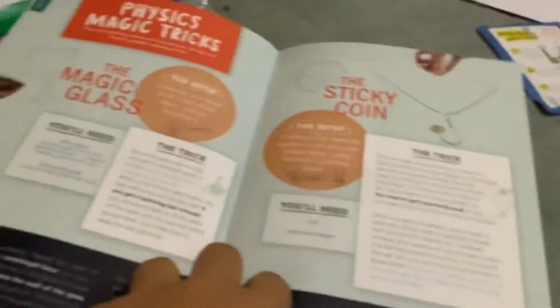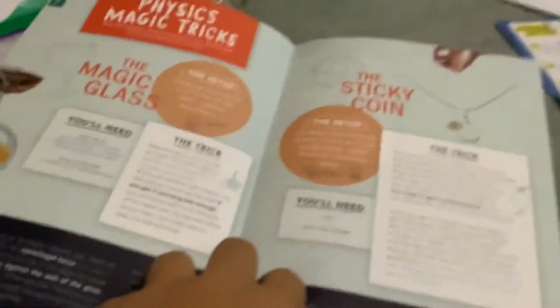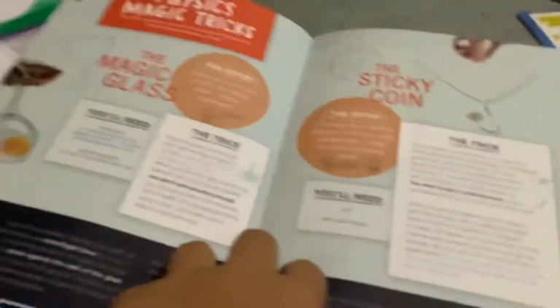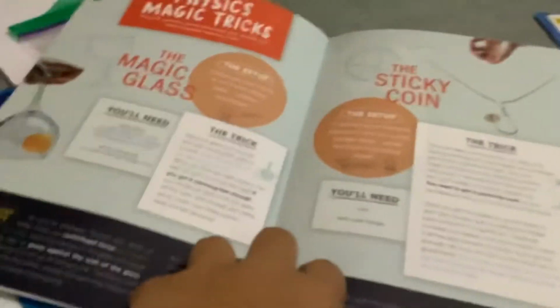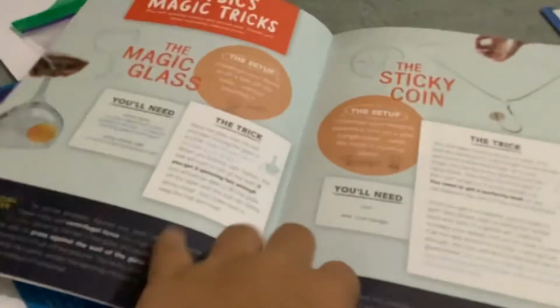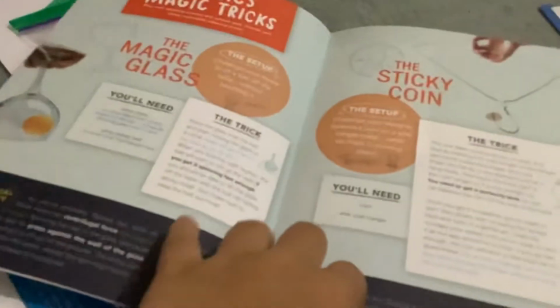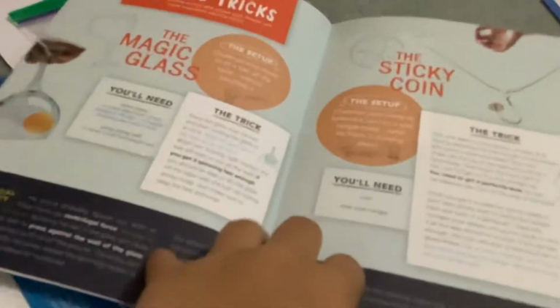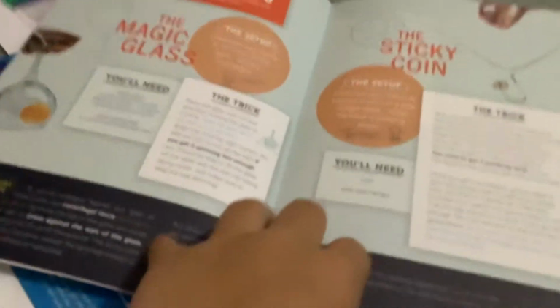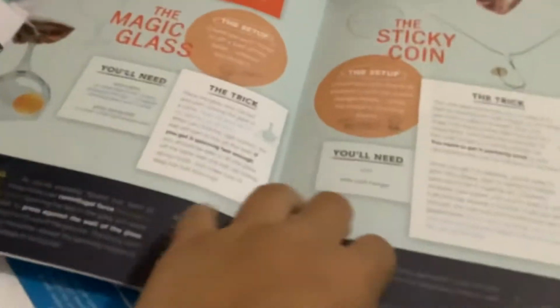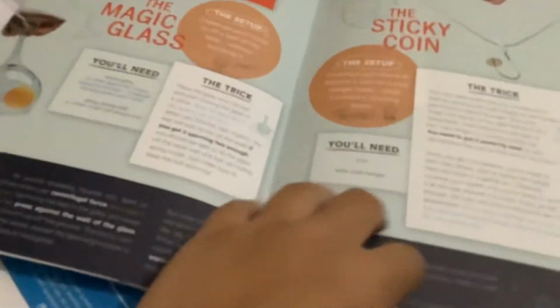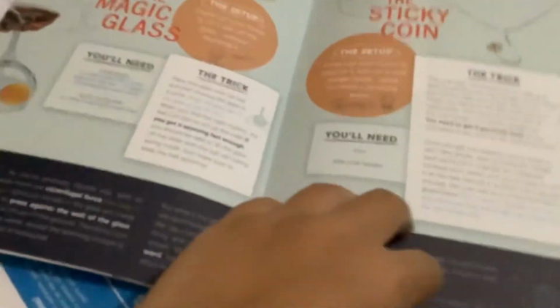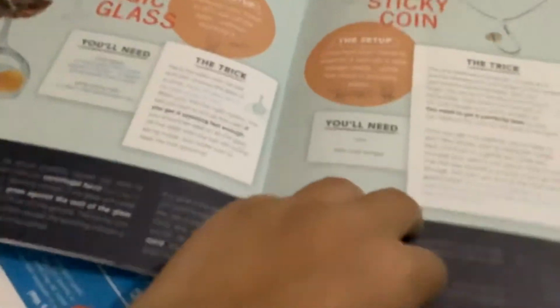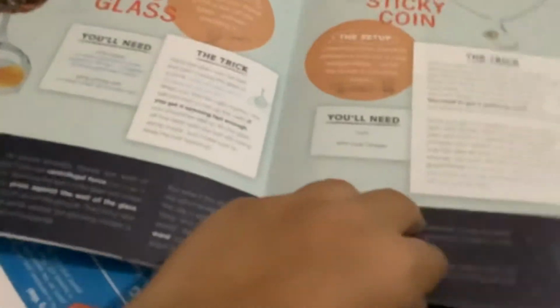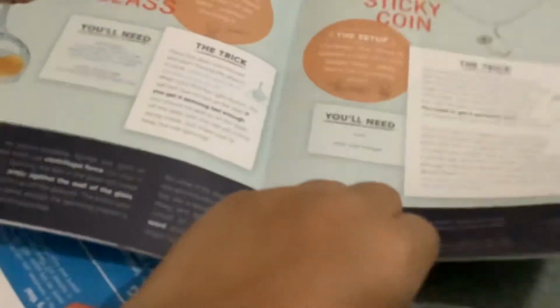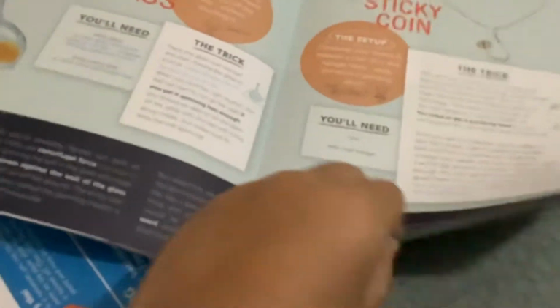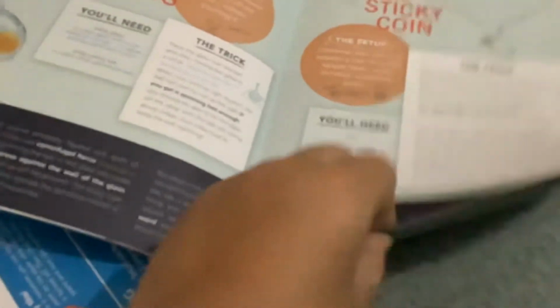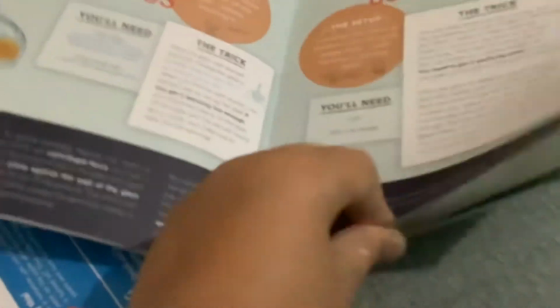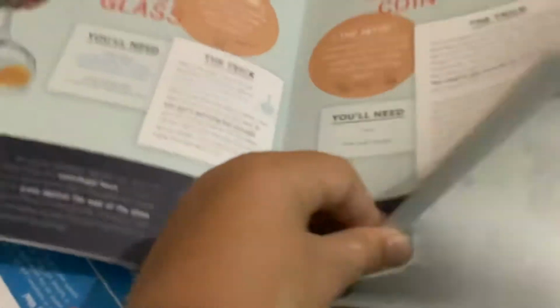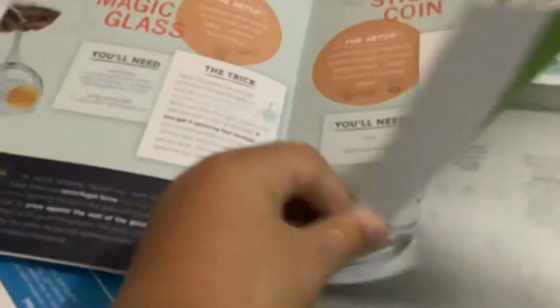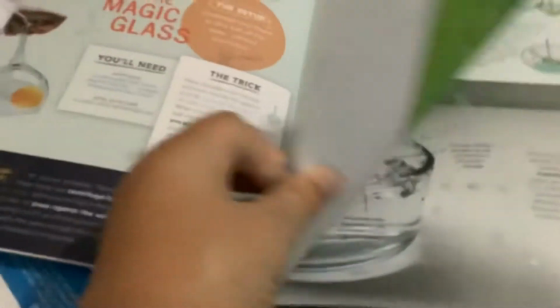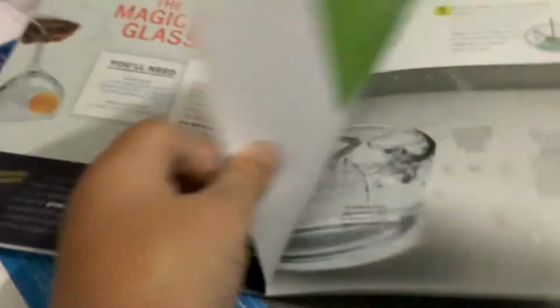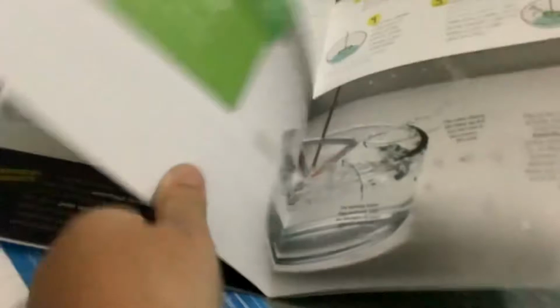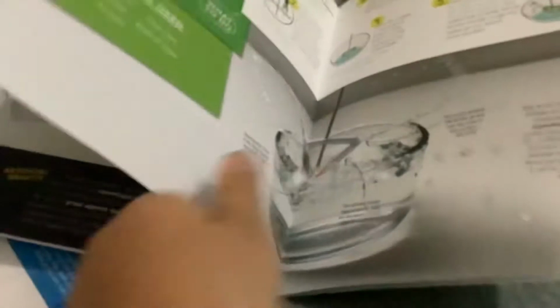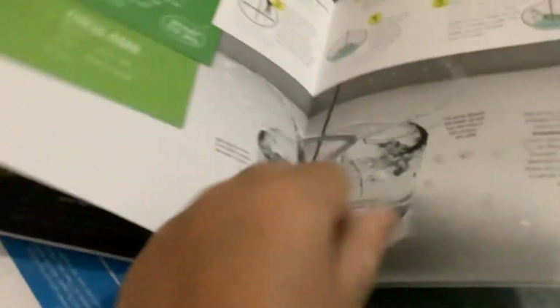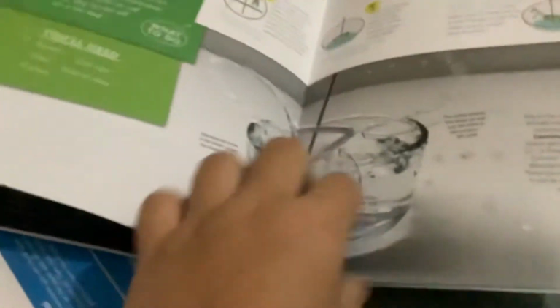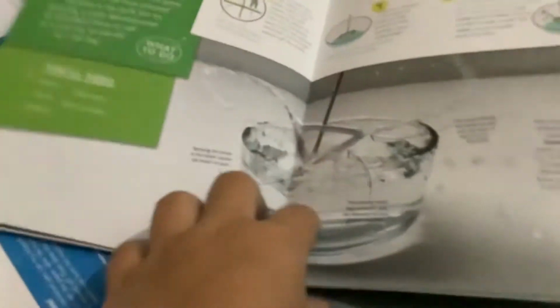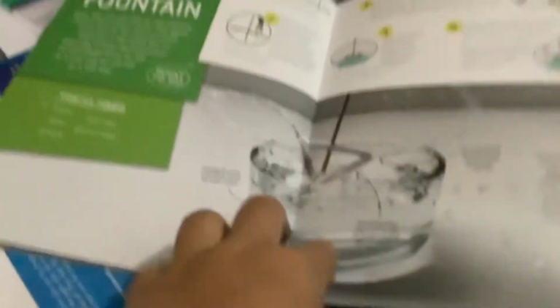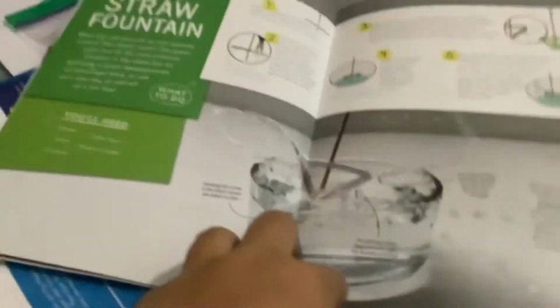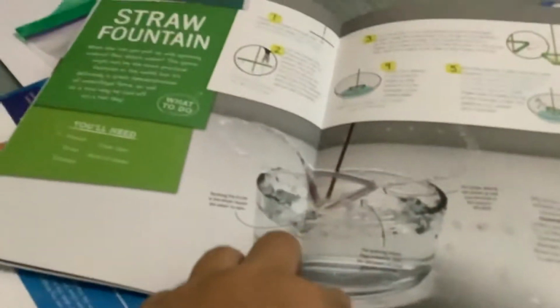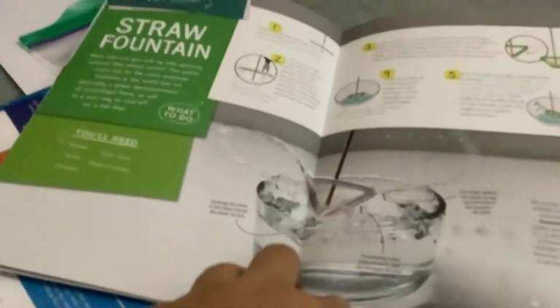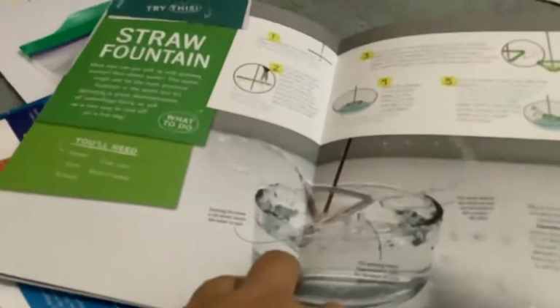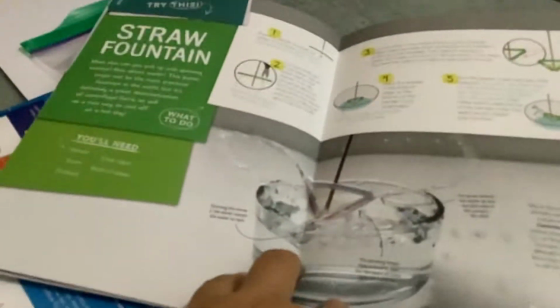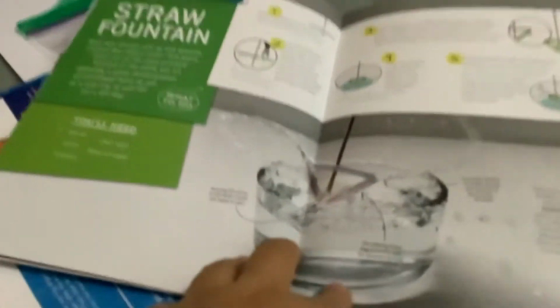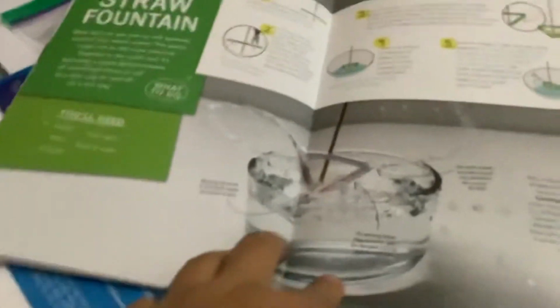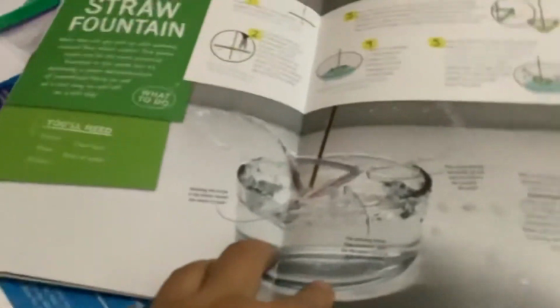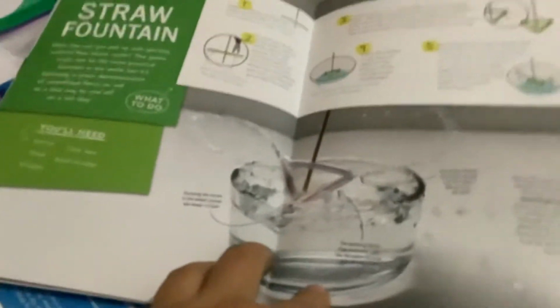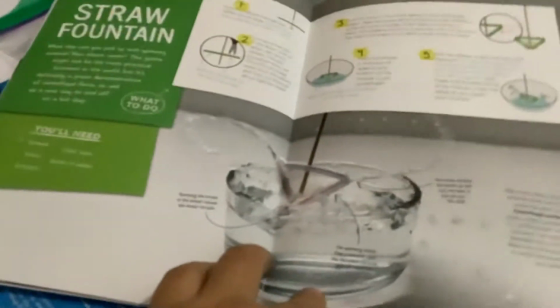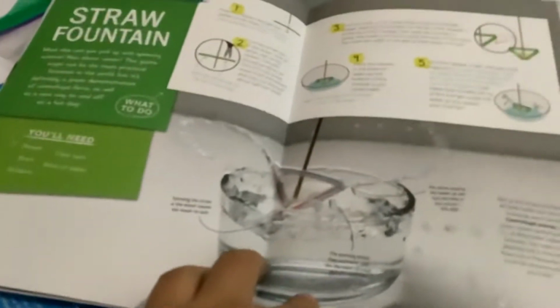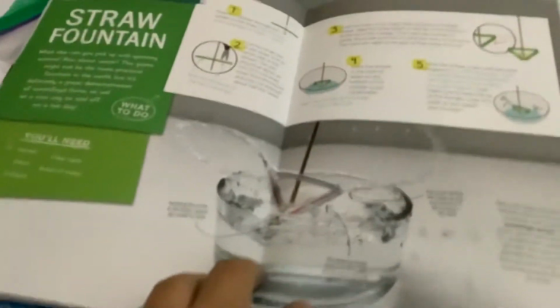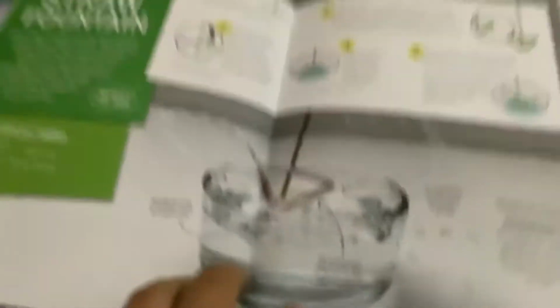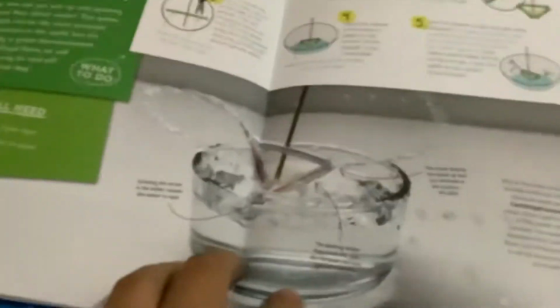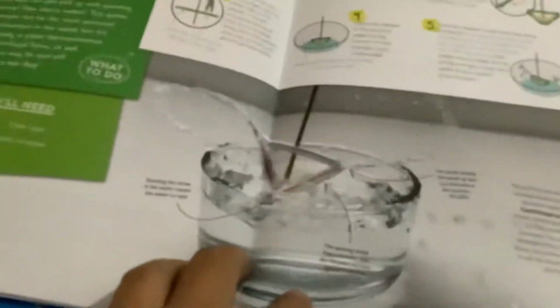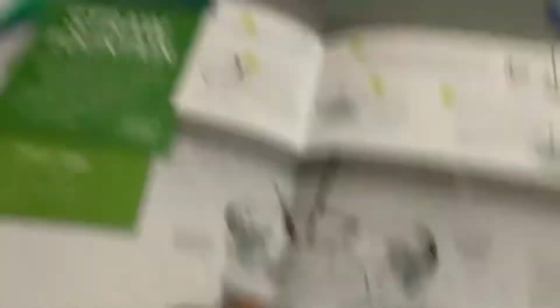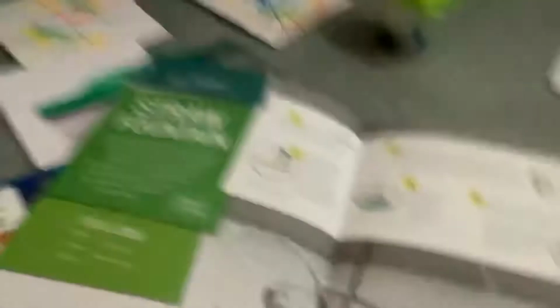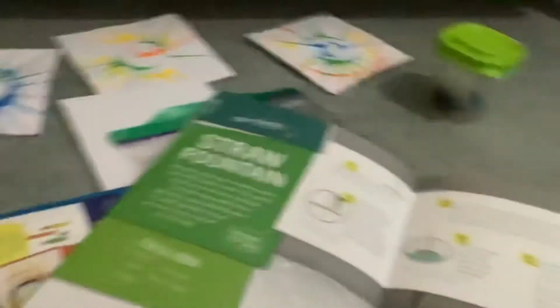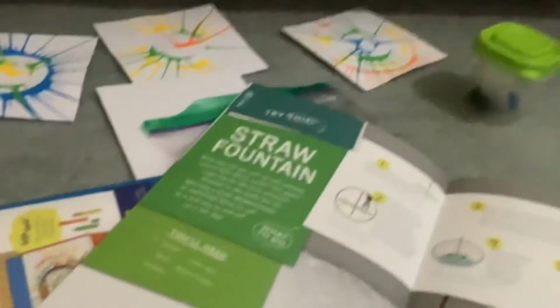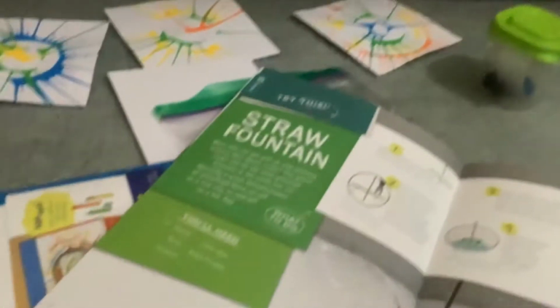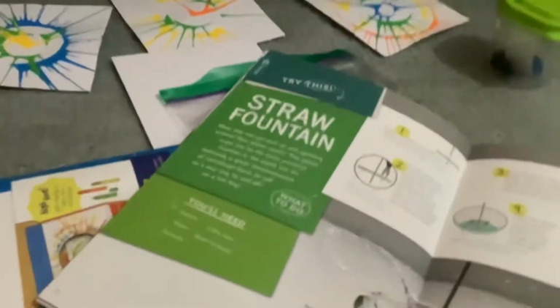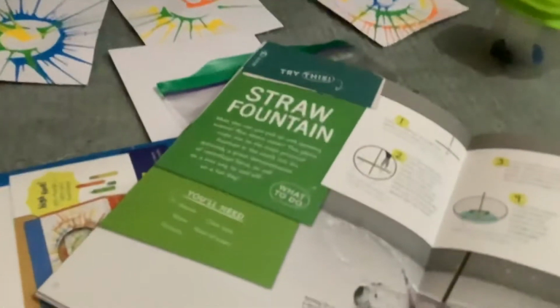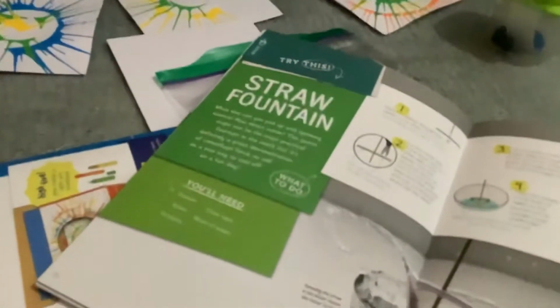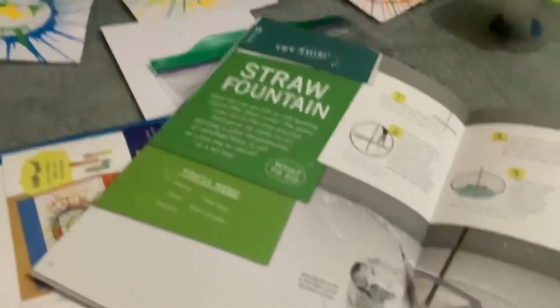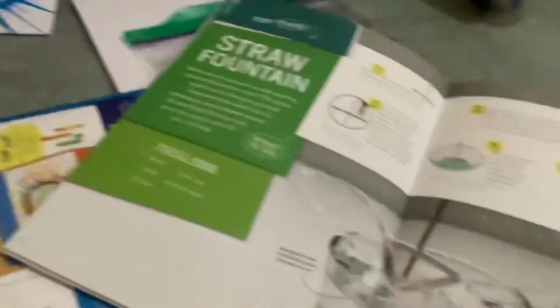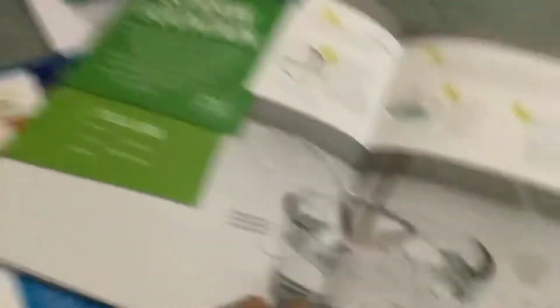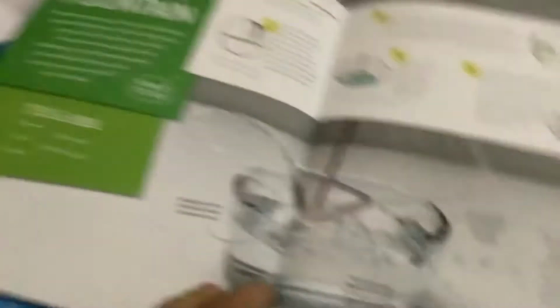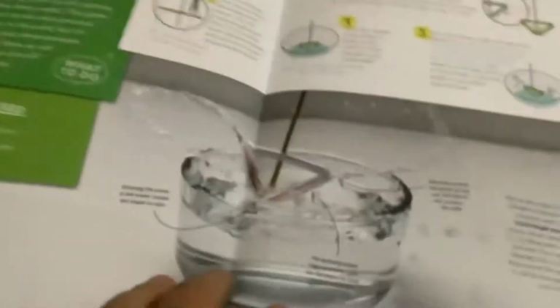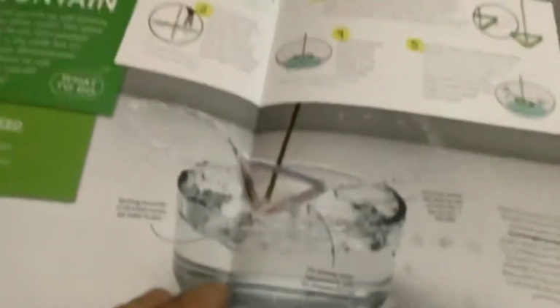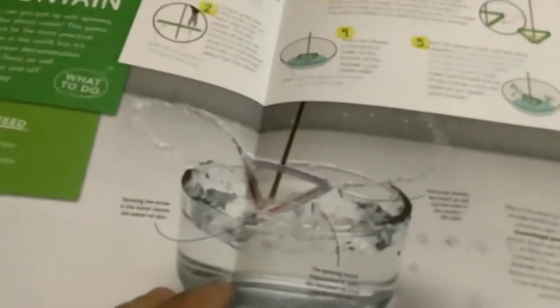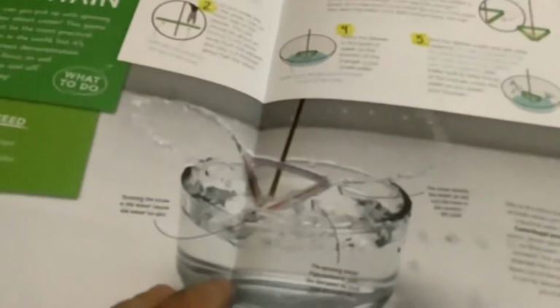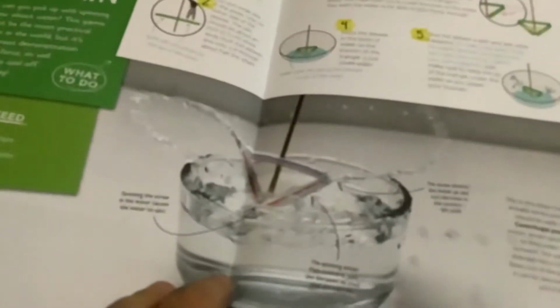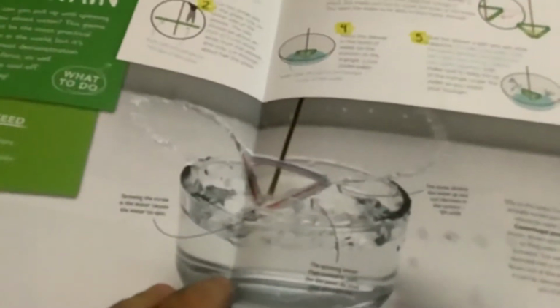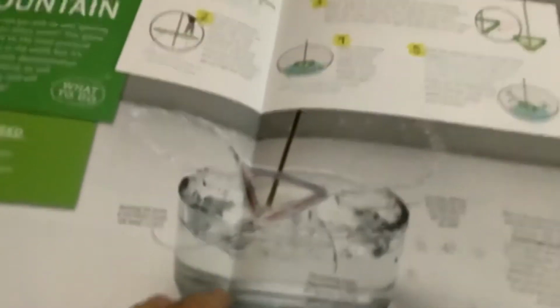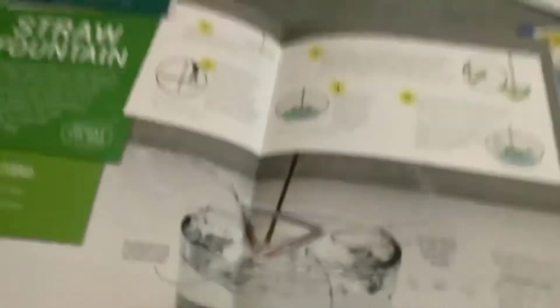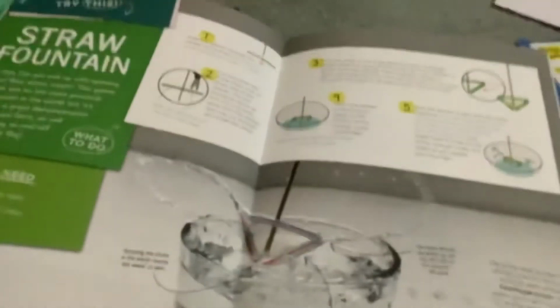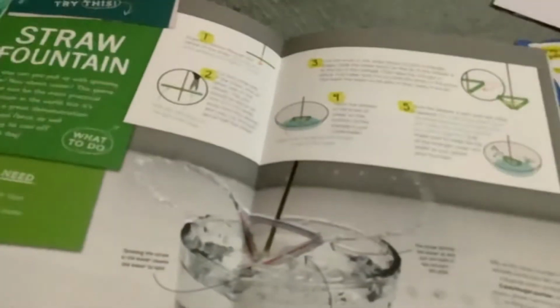I haven't done these ones yet, but I have done this one. It's a tiny little fountain thing.